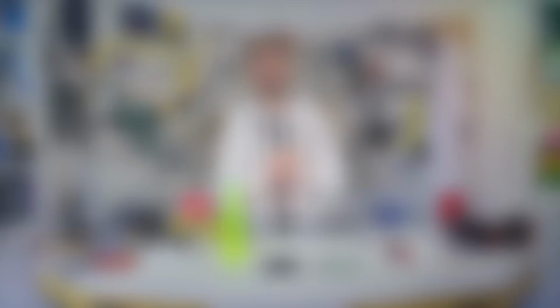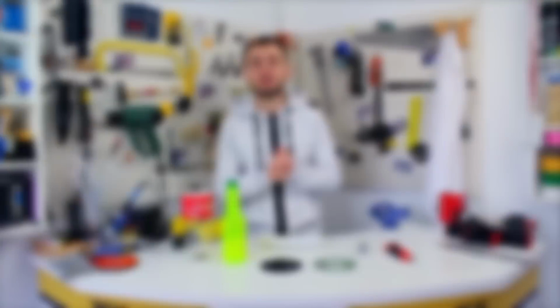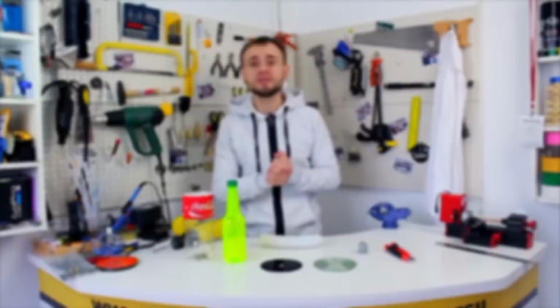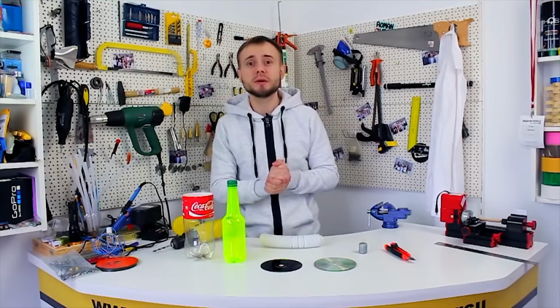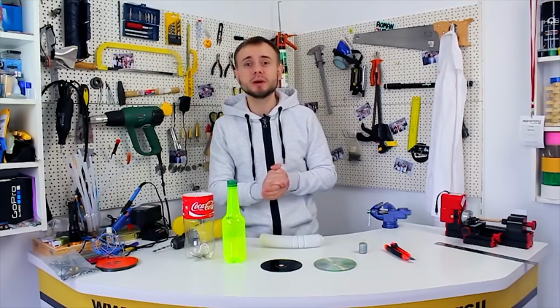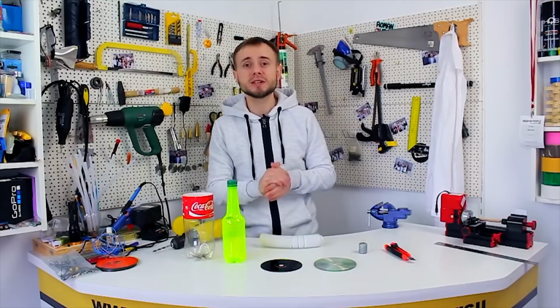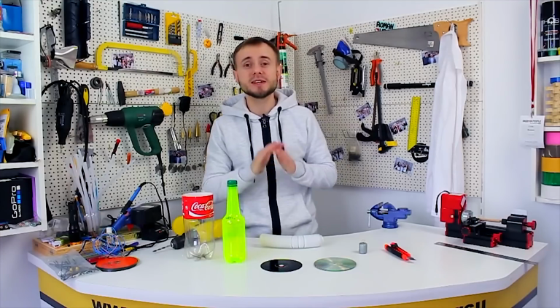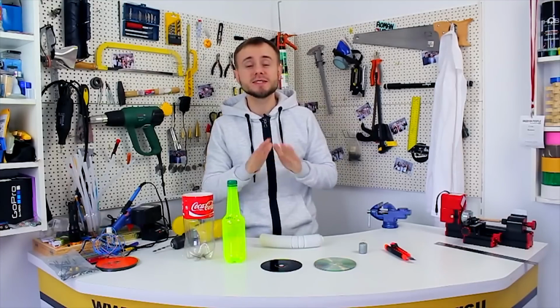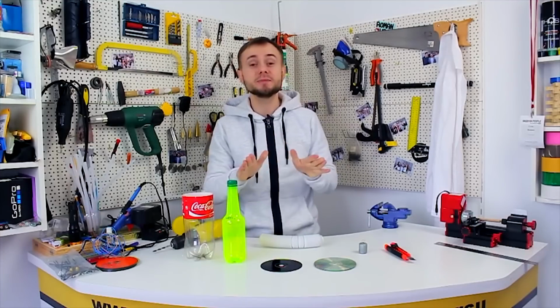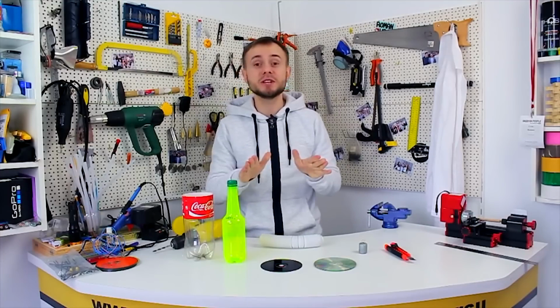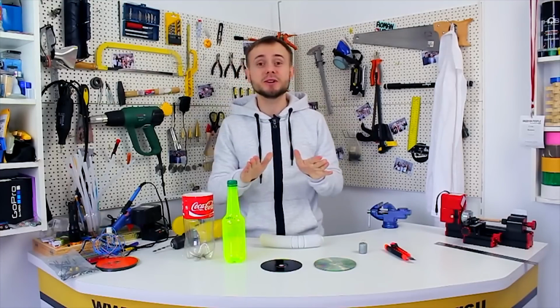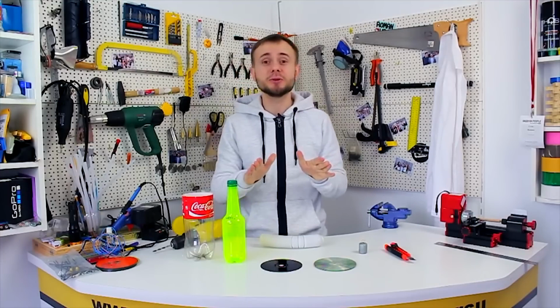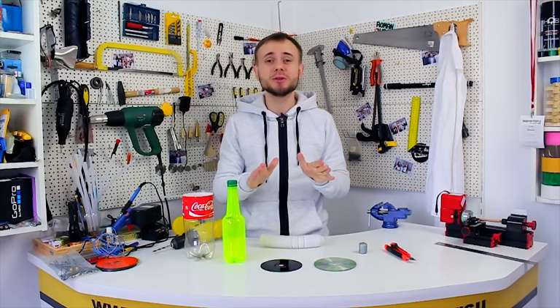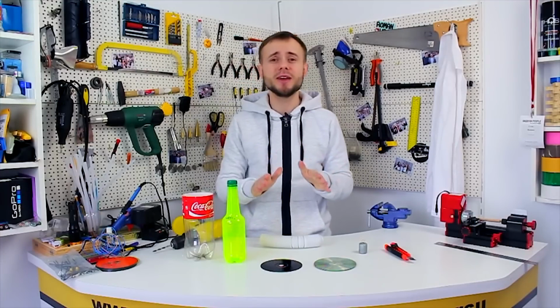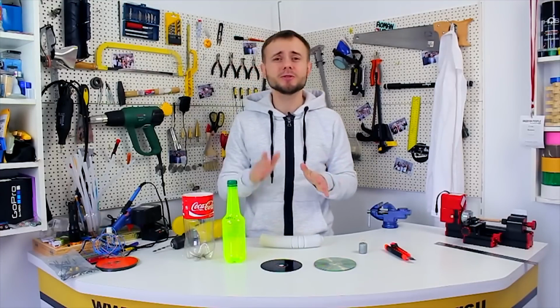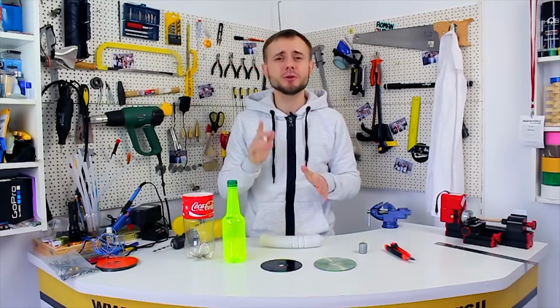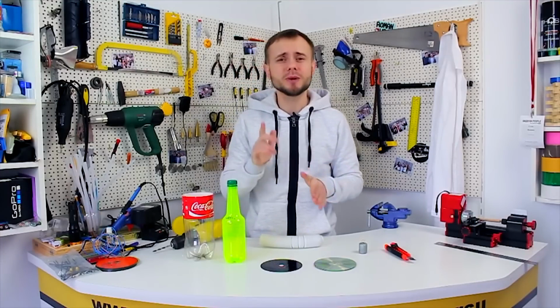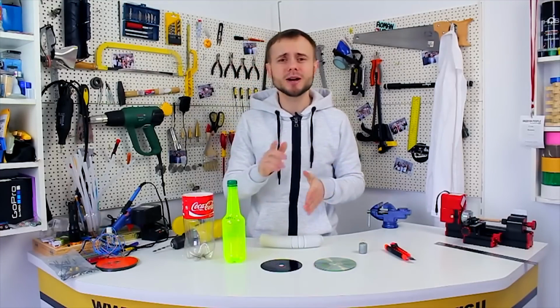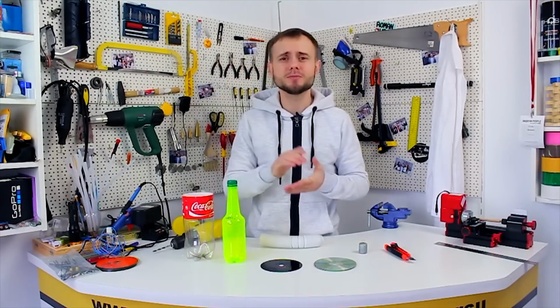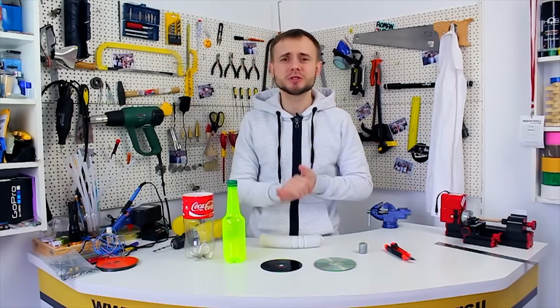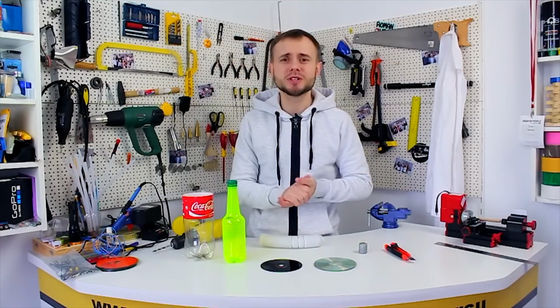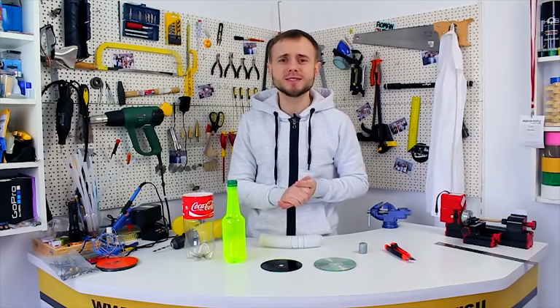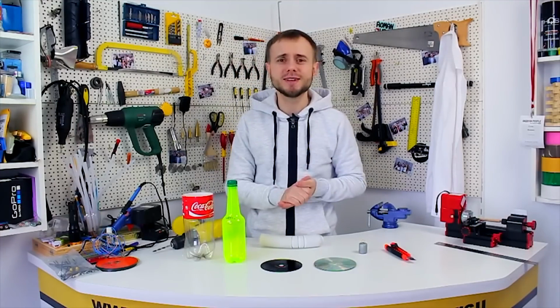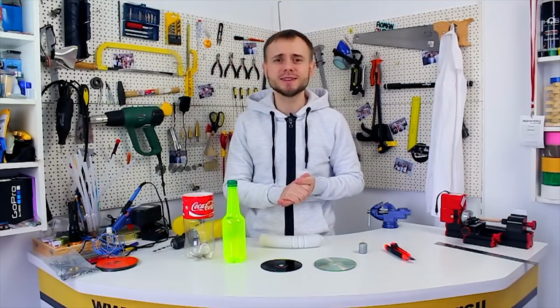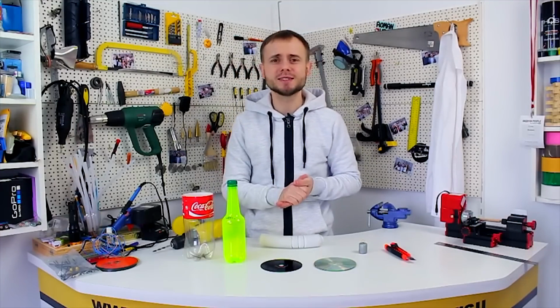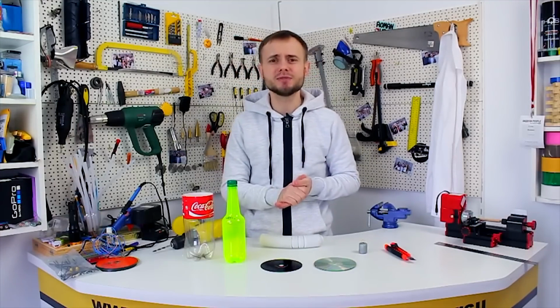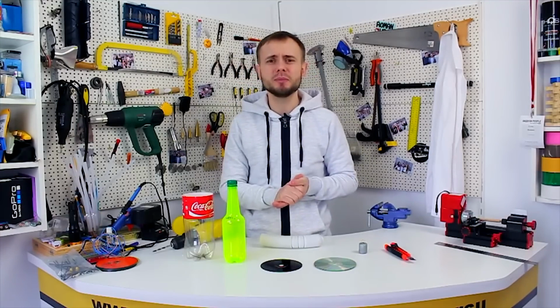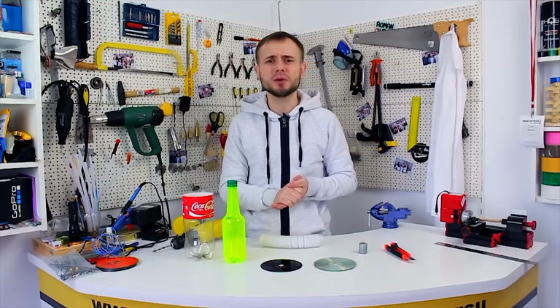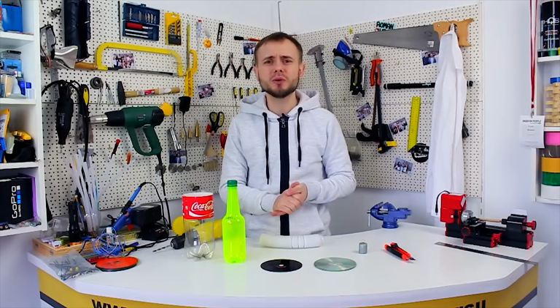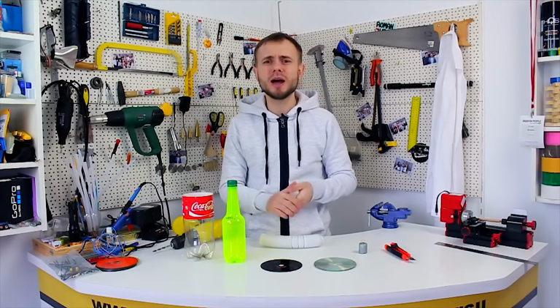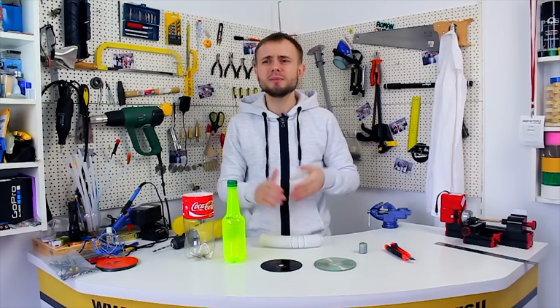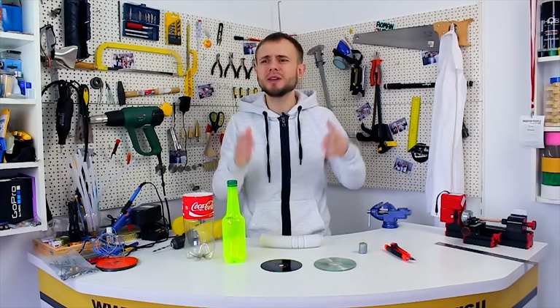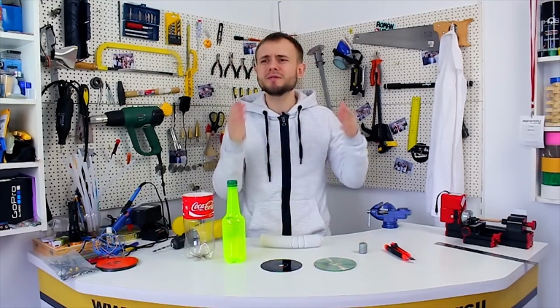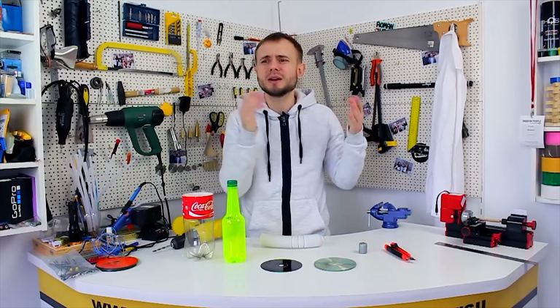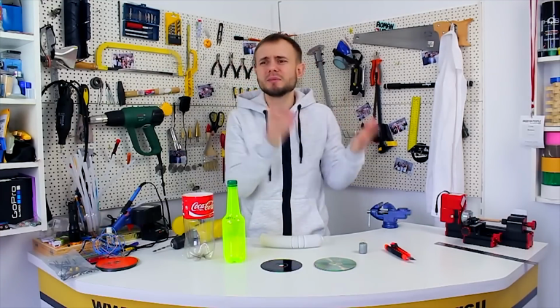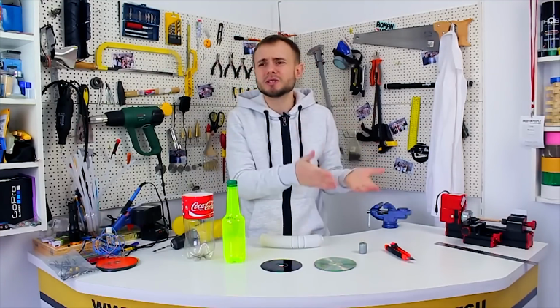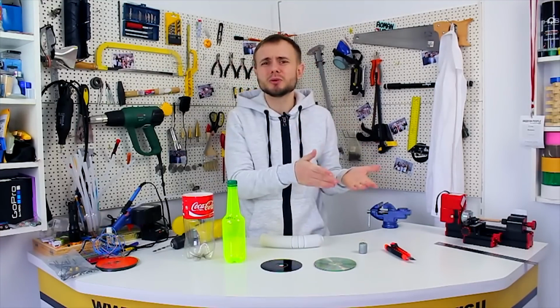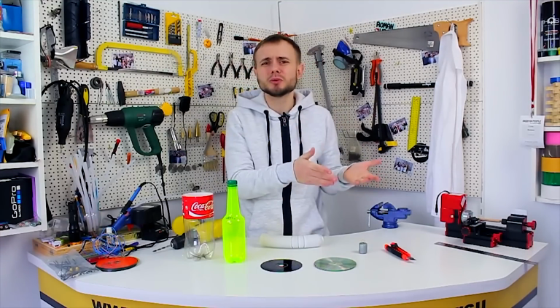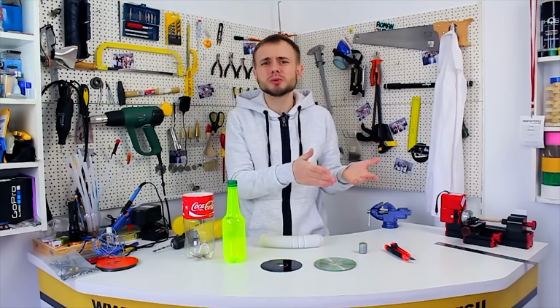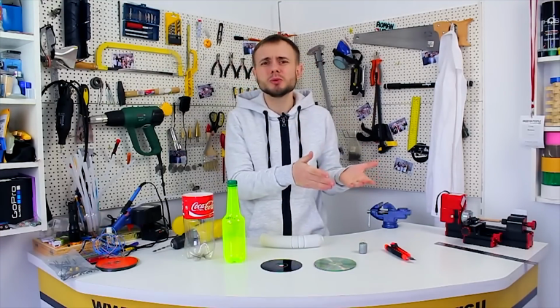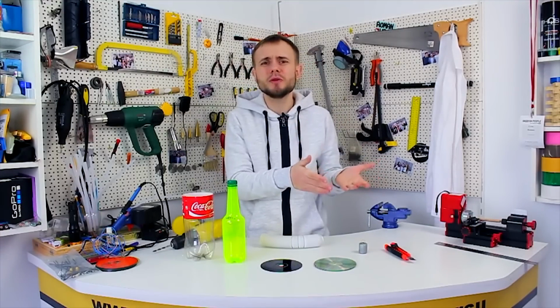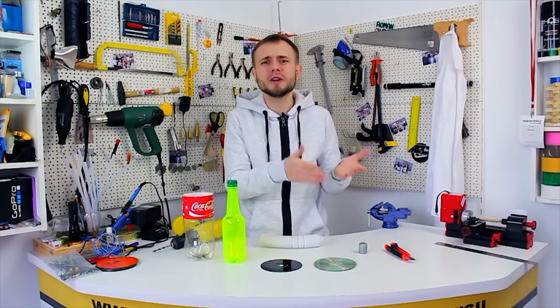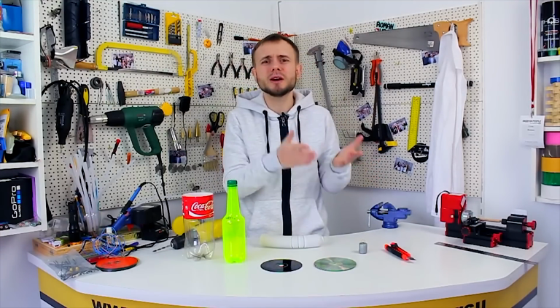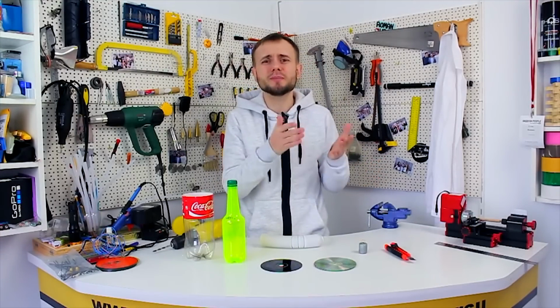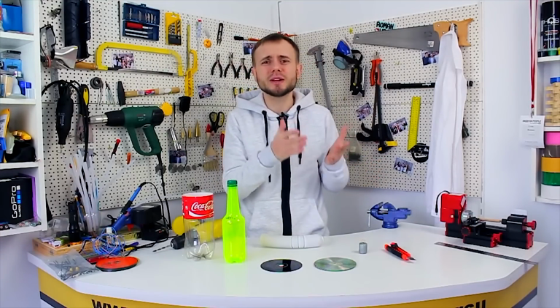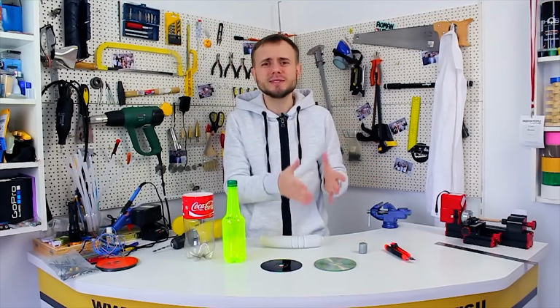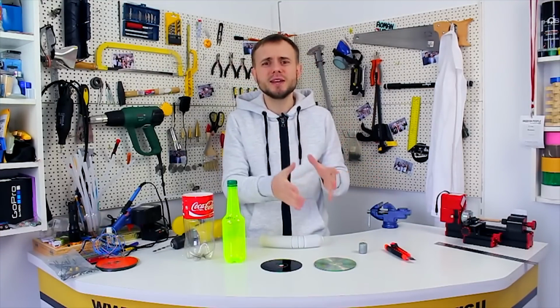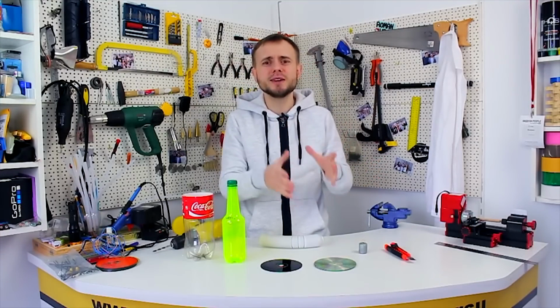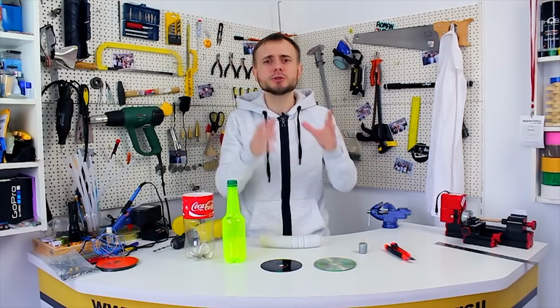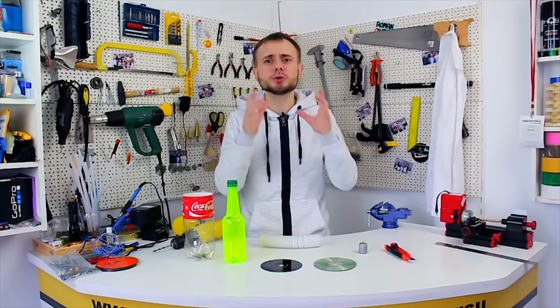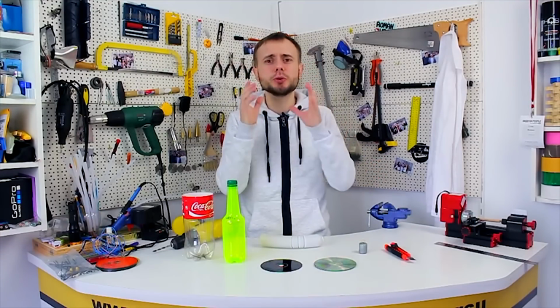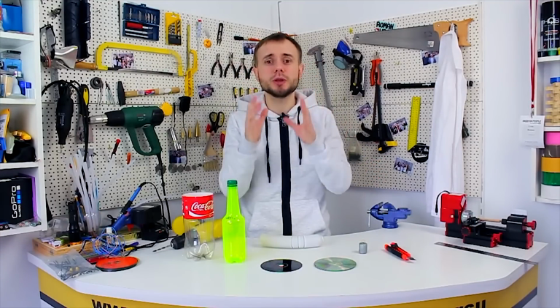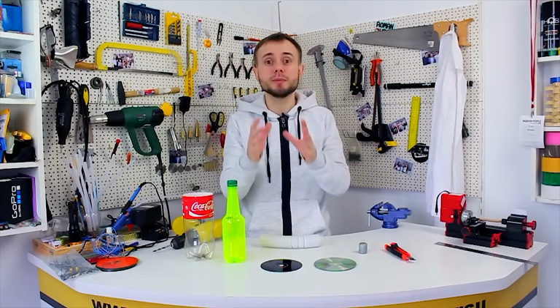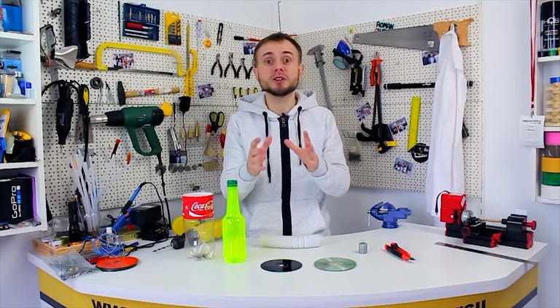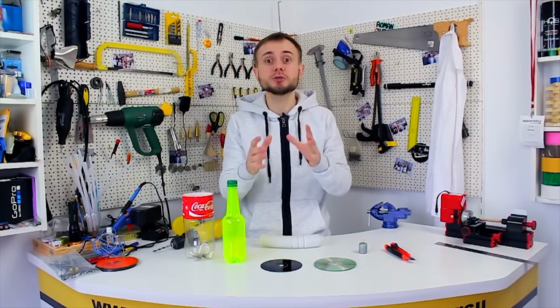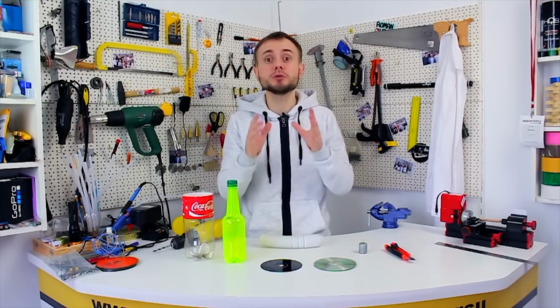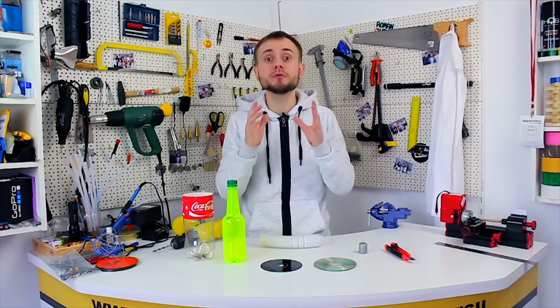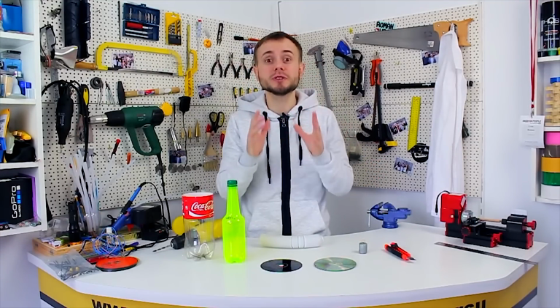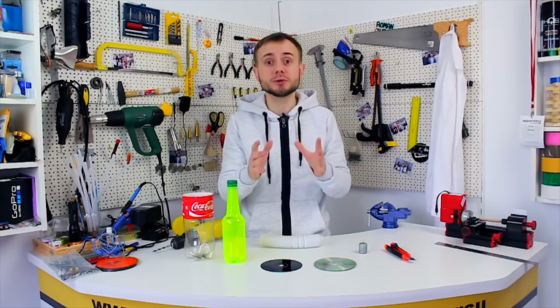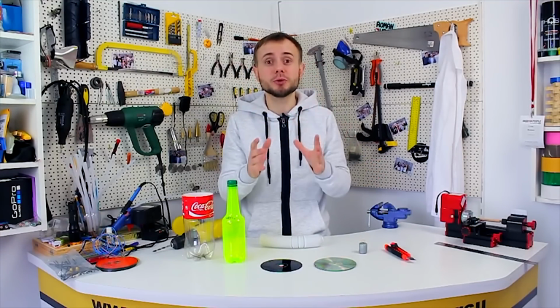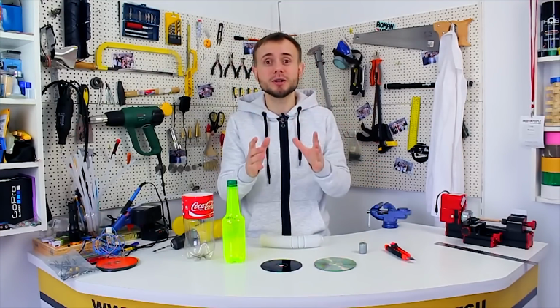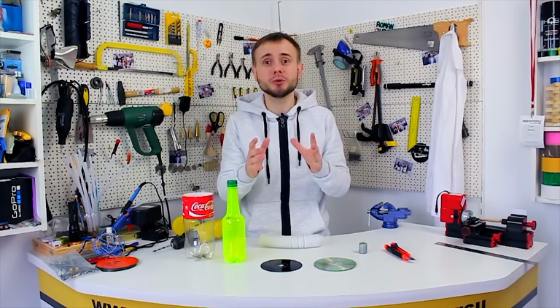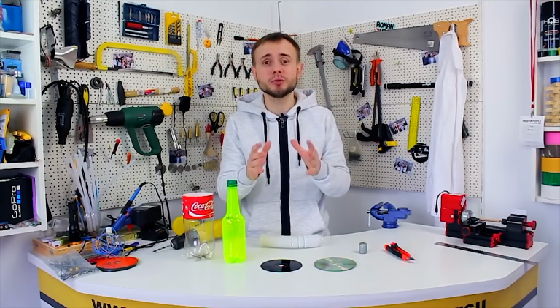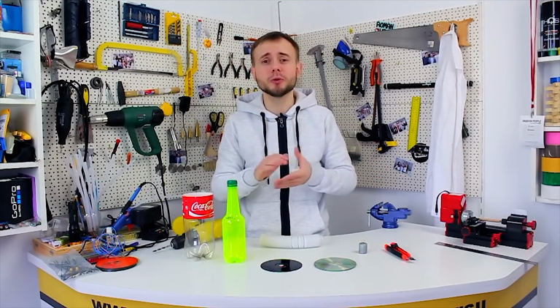Hi my dear friends, today I want to share a brilliant idea about how to make a simple DIY air blower at home.